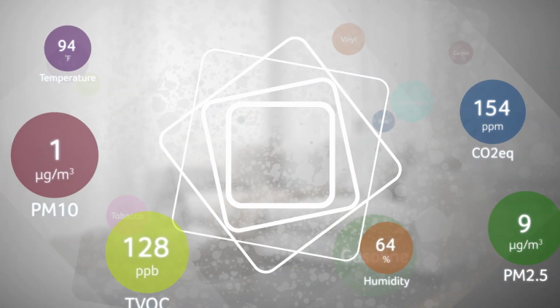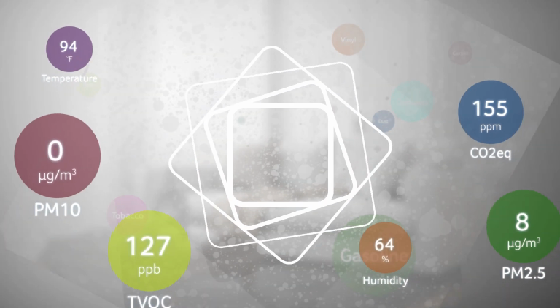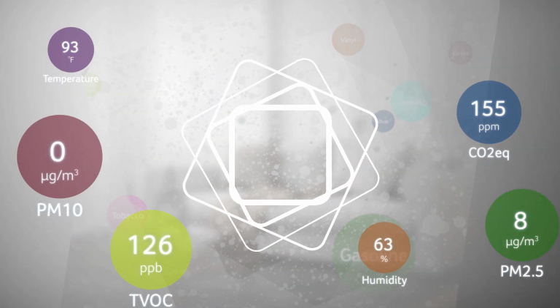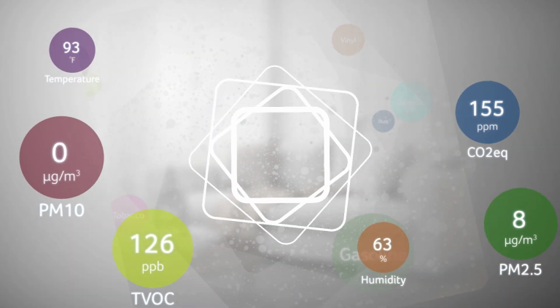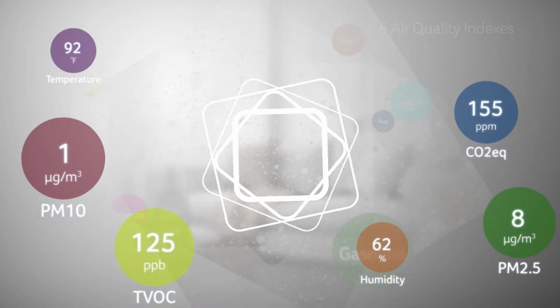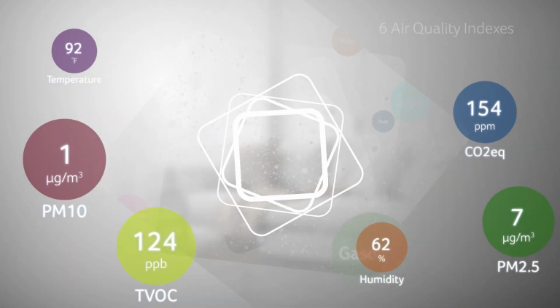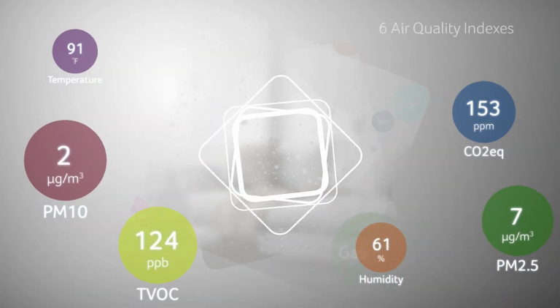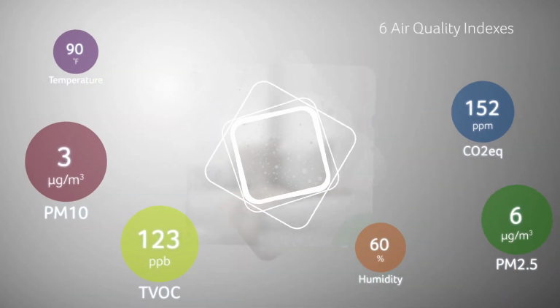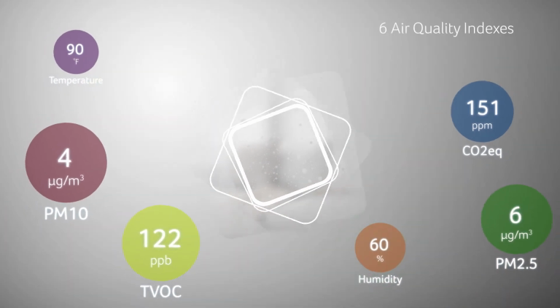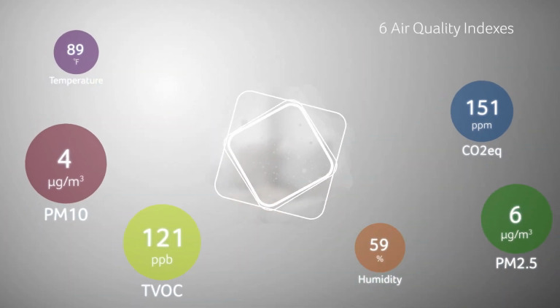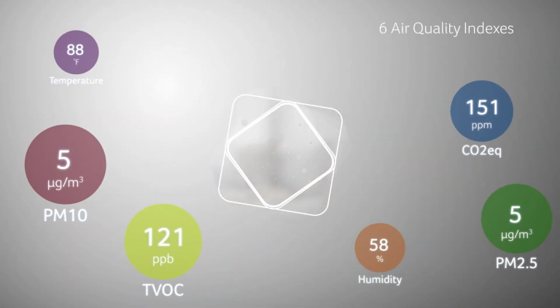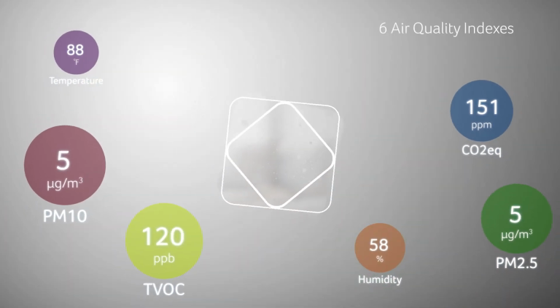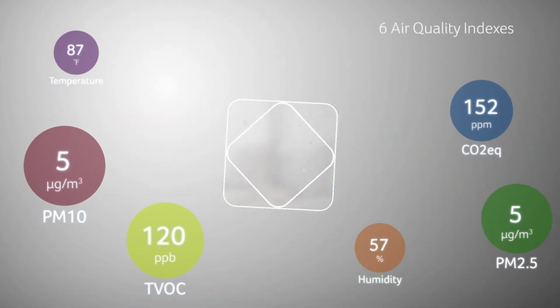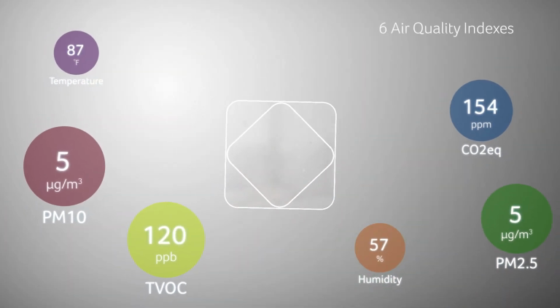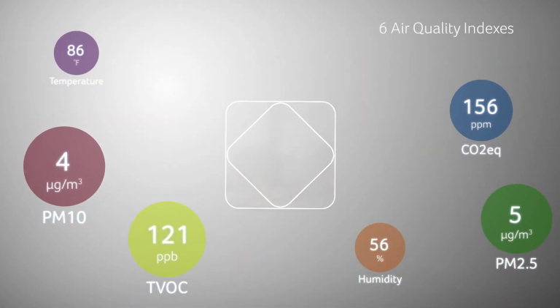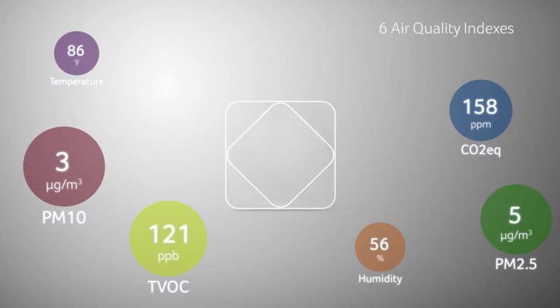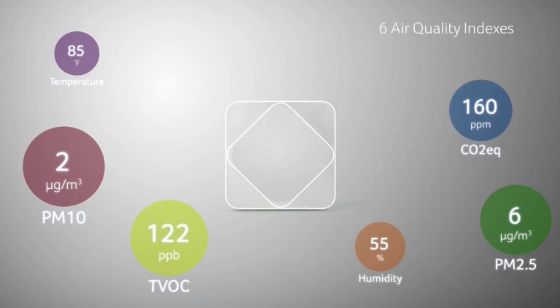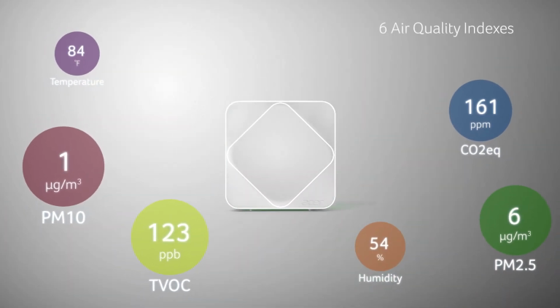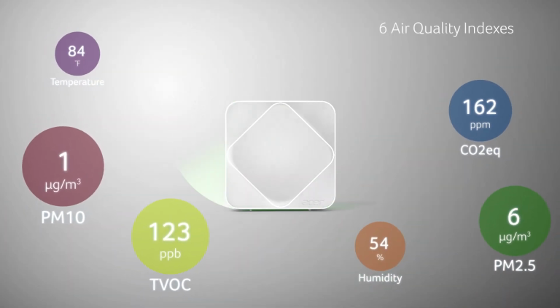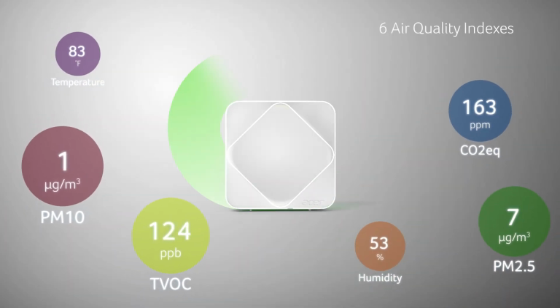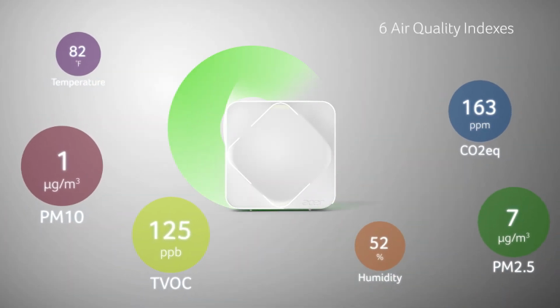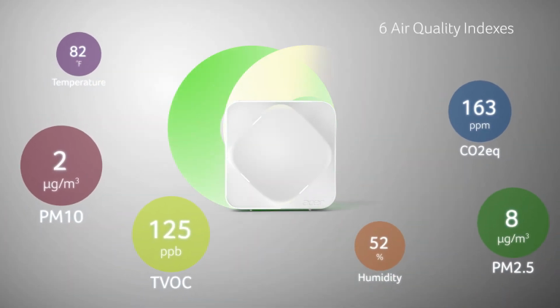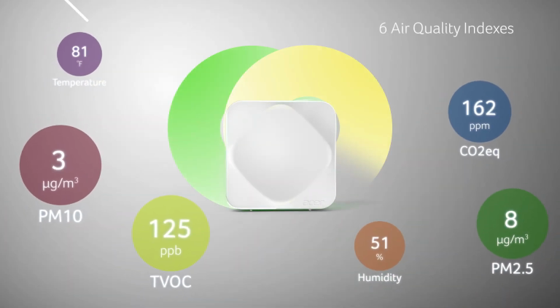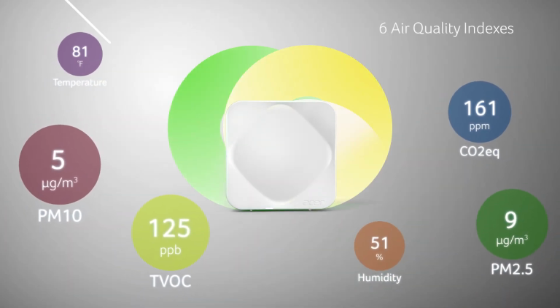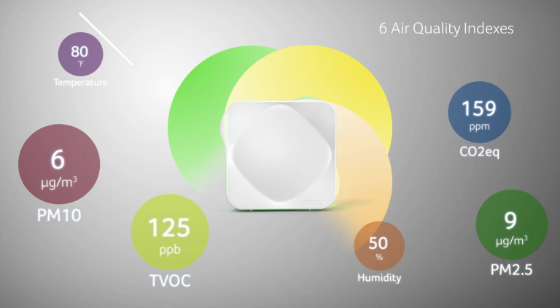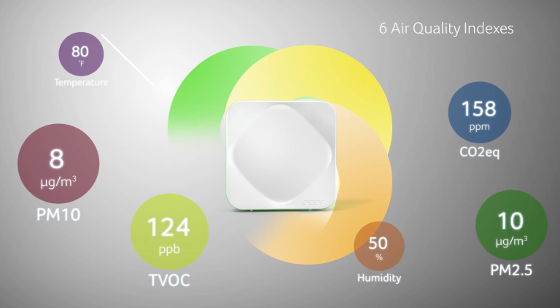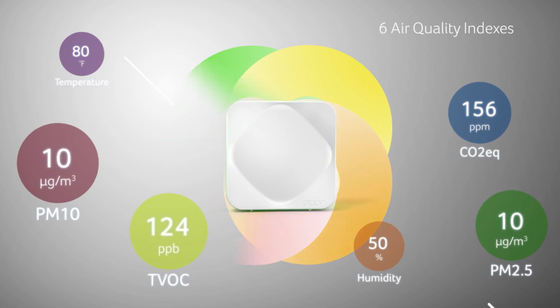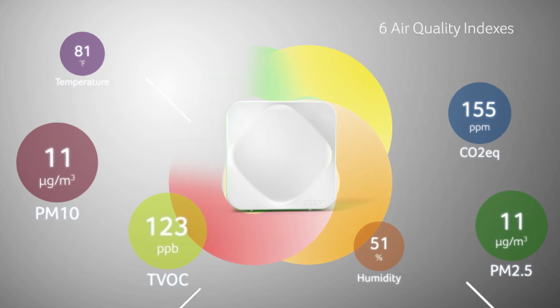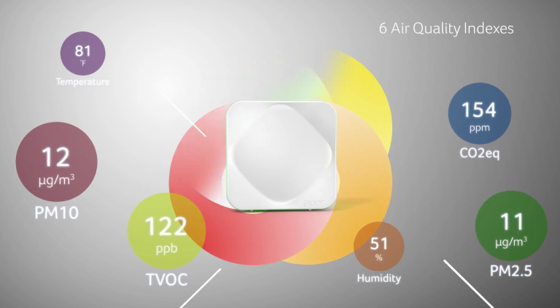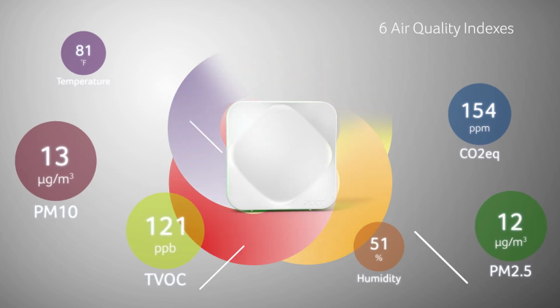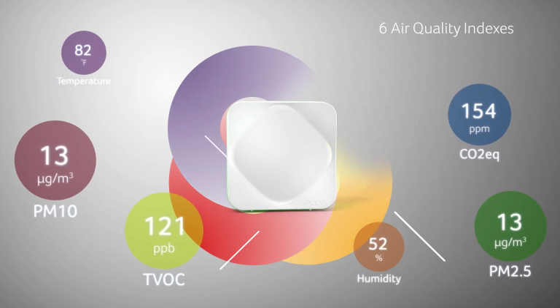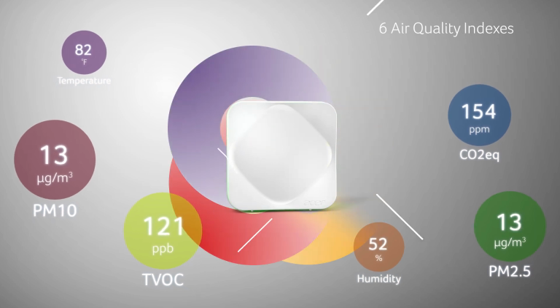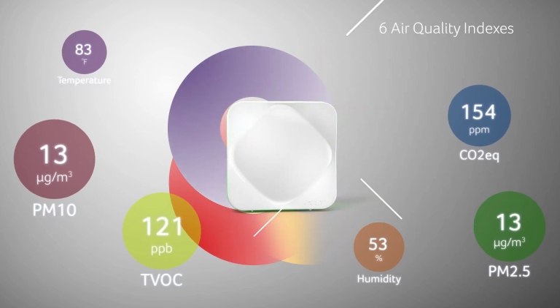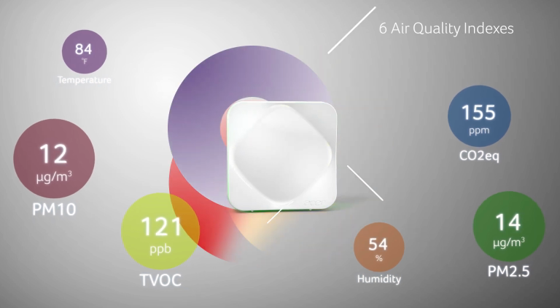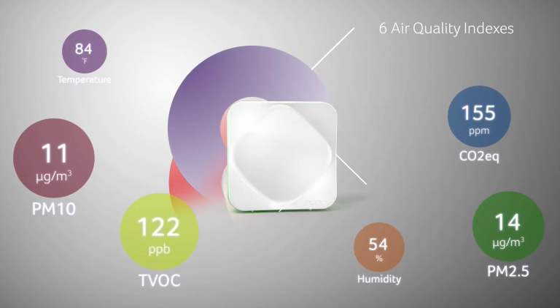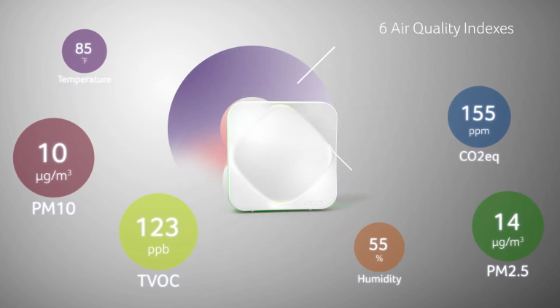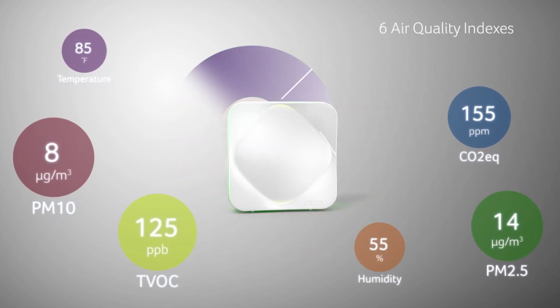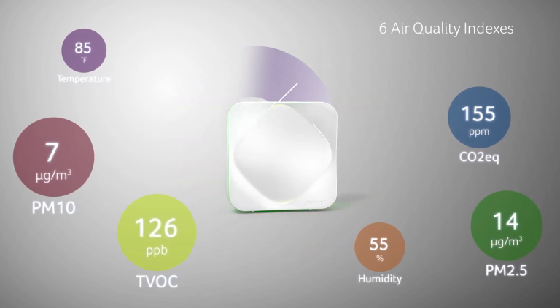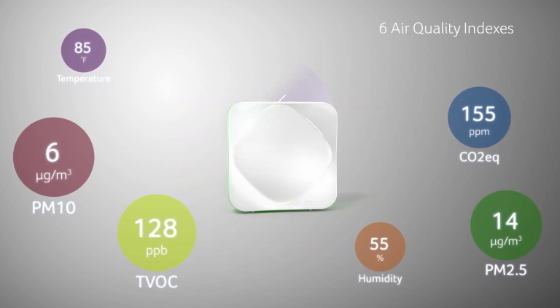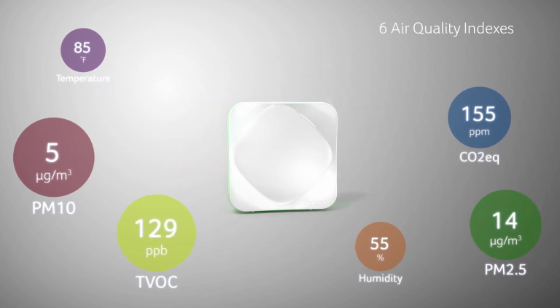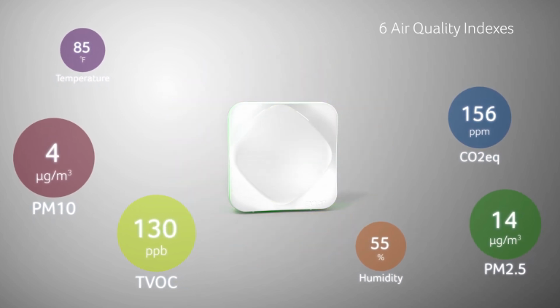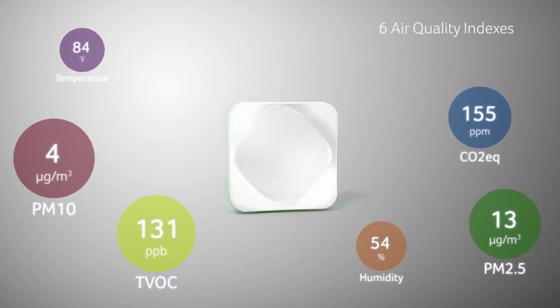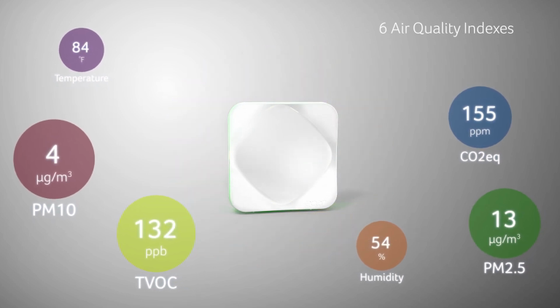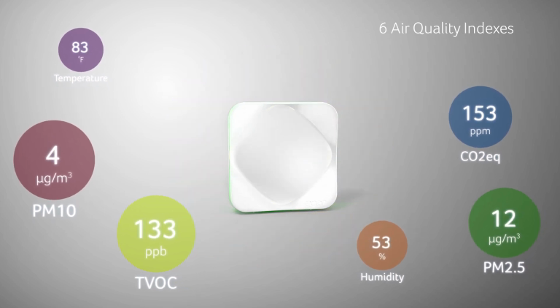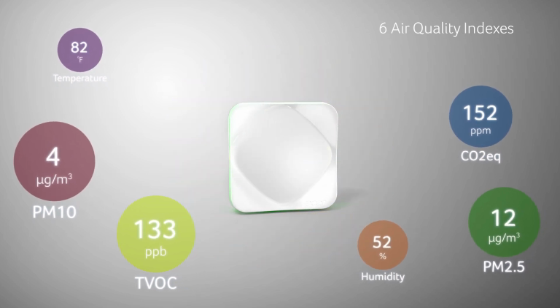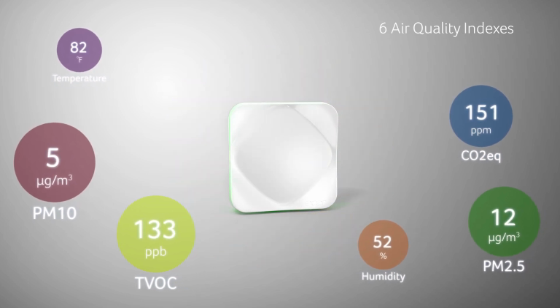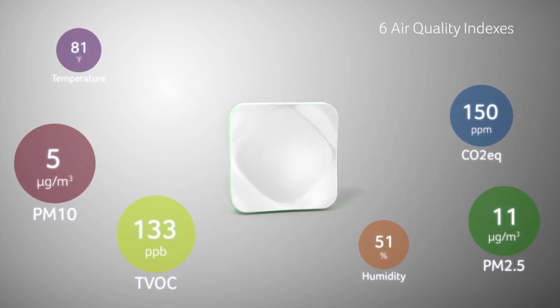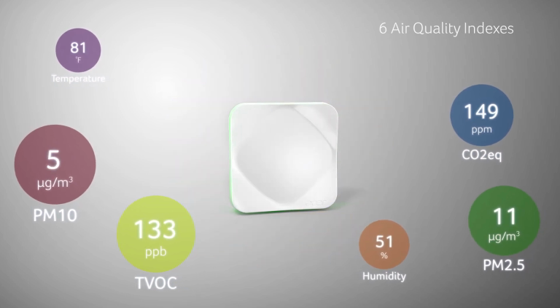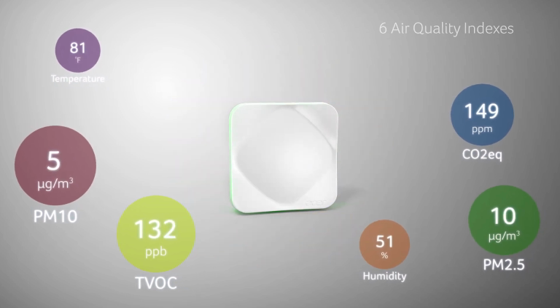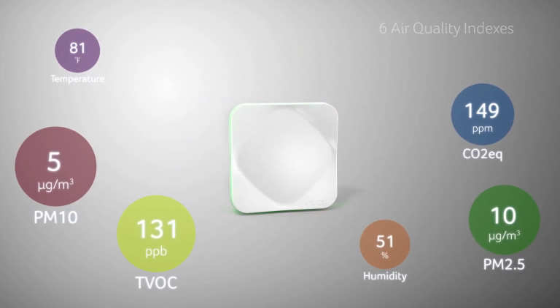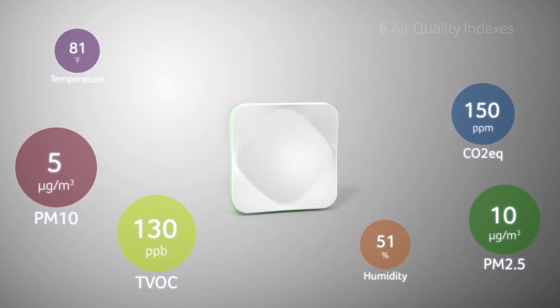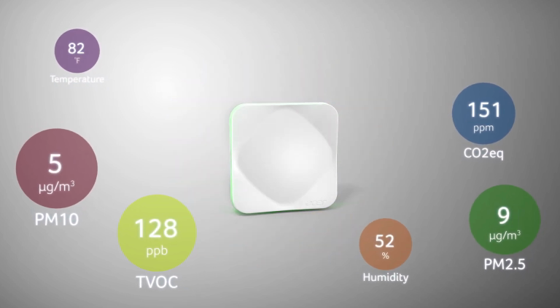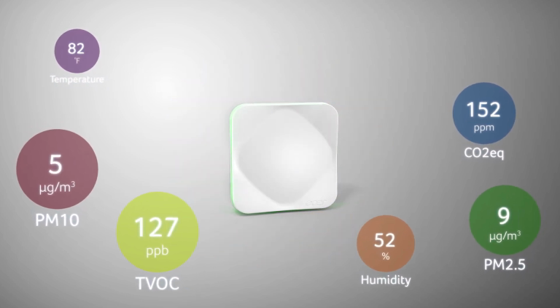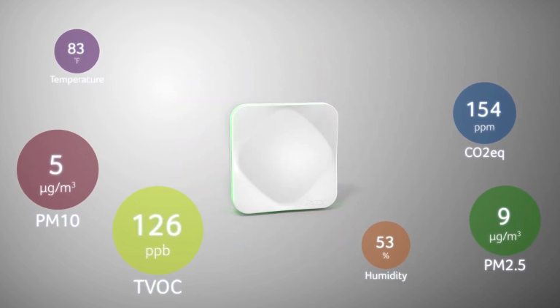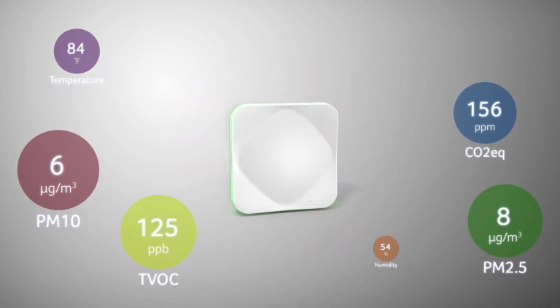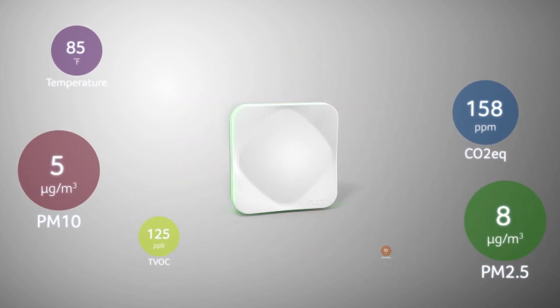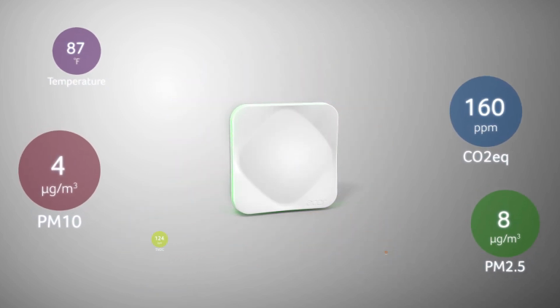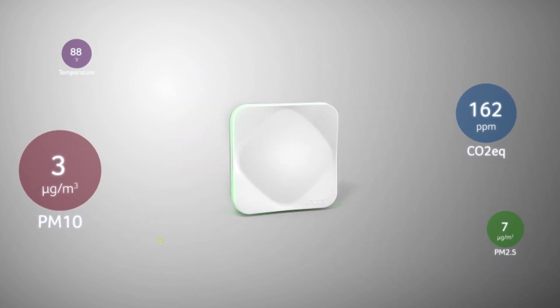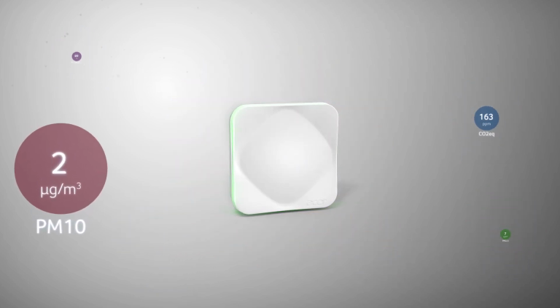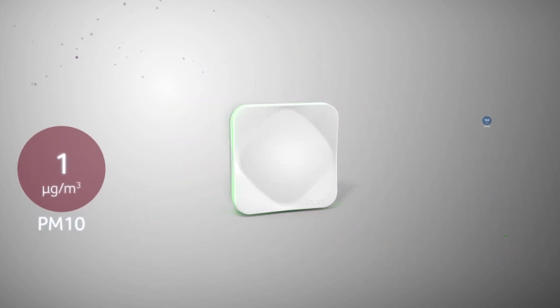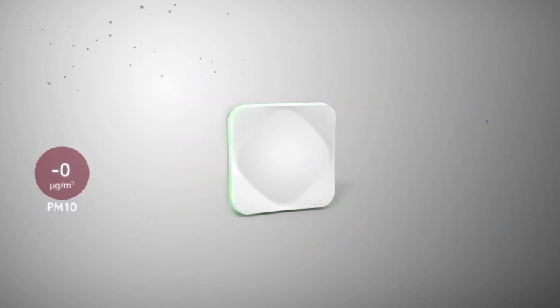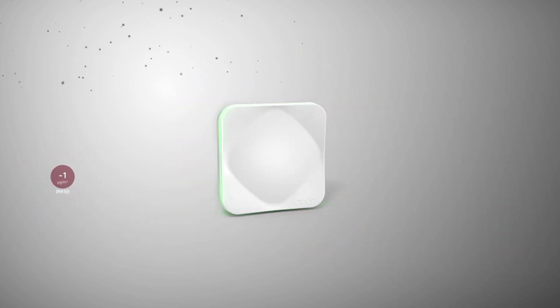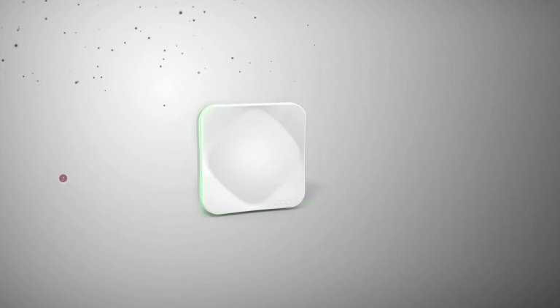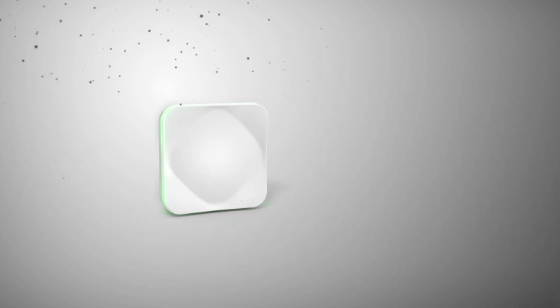That's why with Acer Air Monitor, our sensors let you take back control of the air inside your home or business.